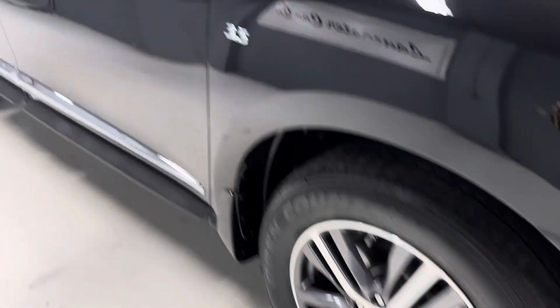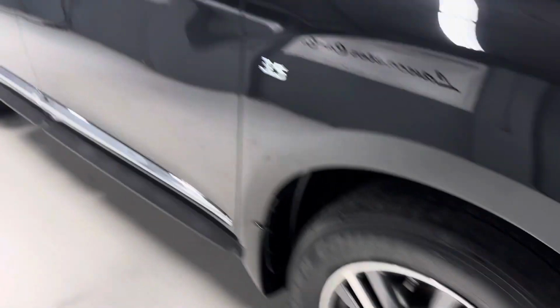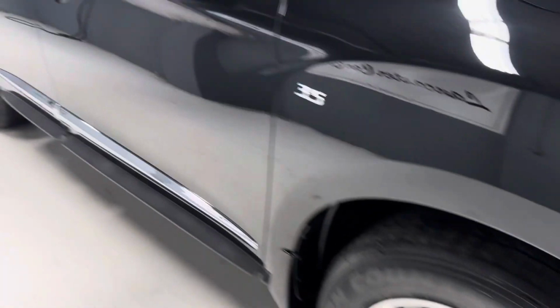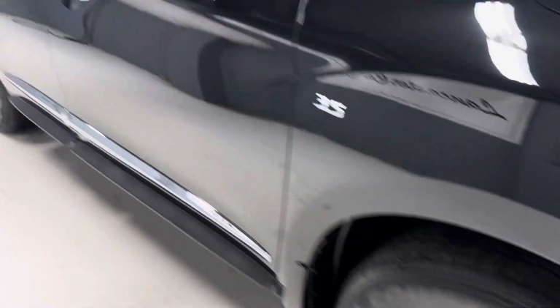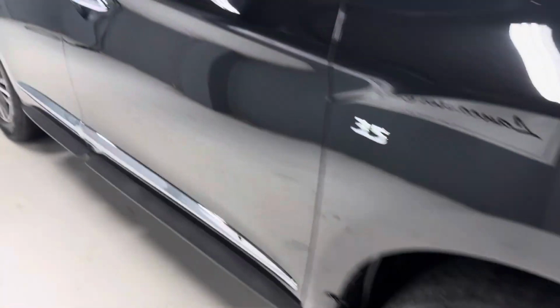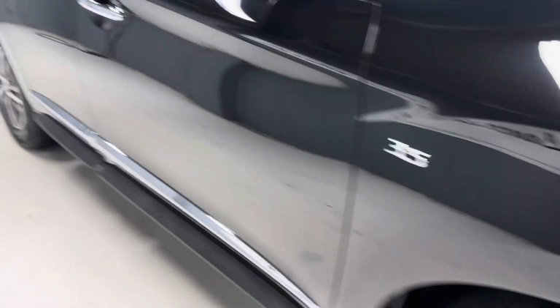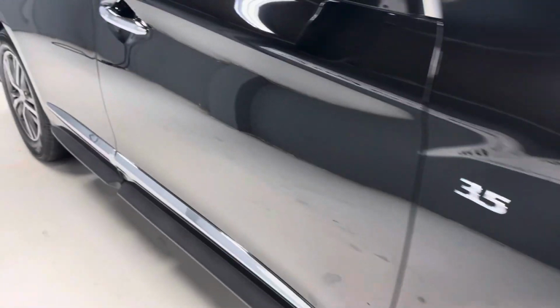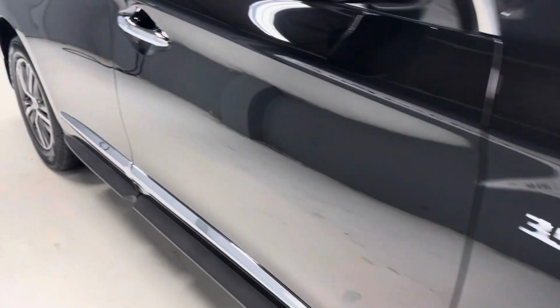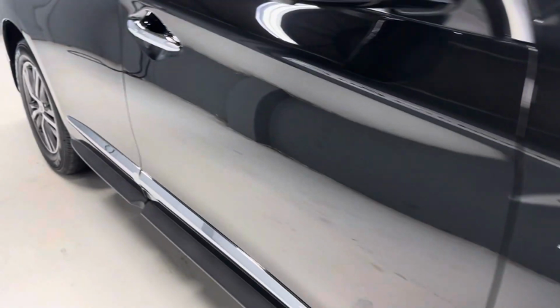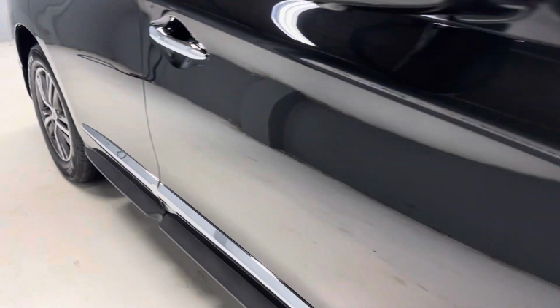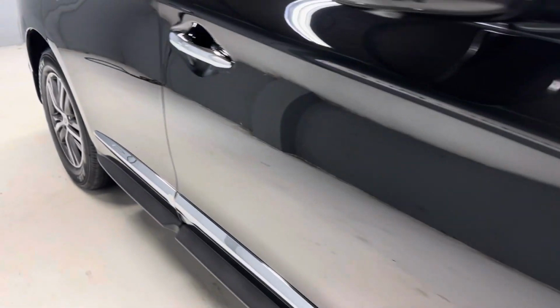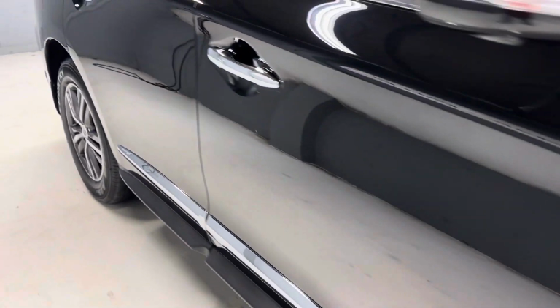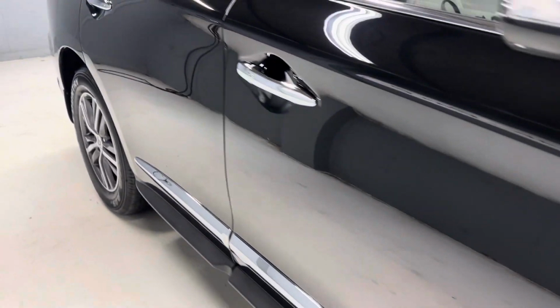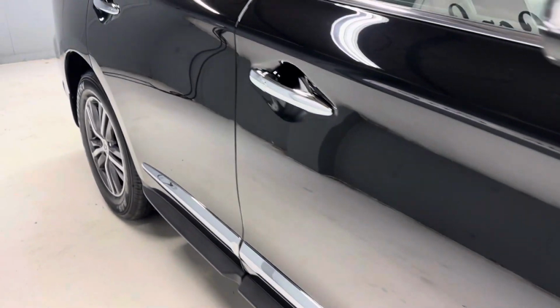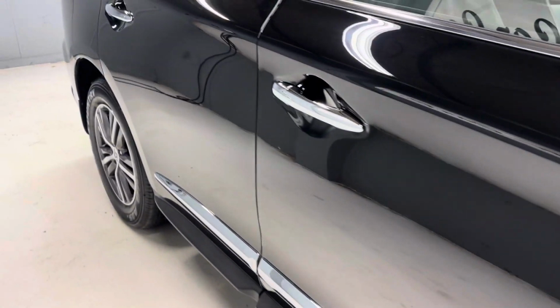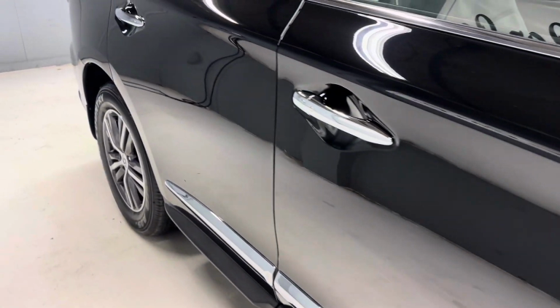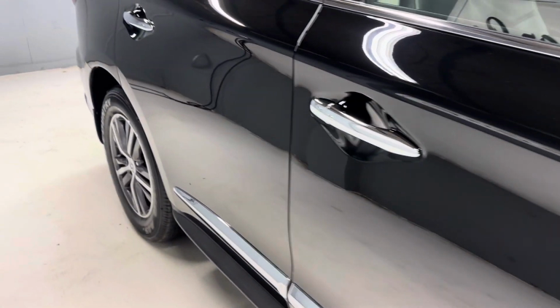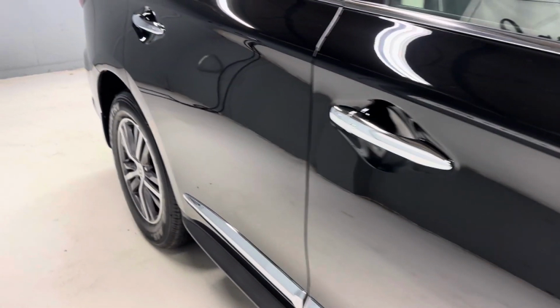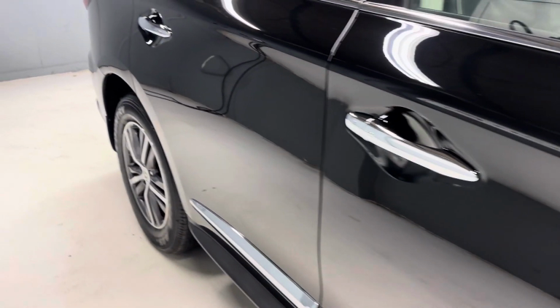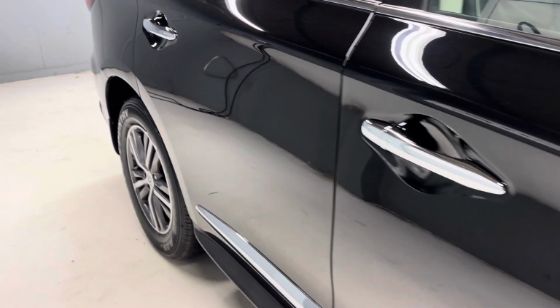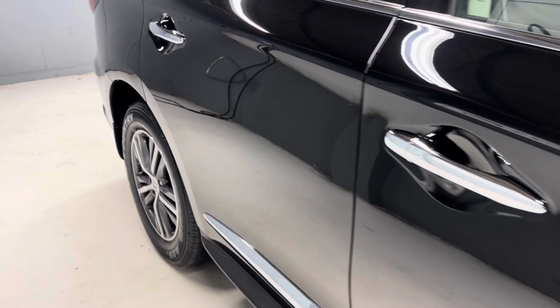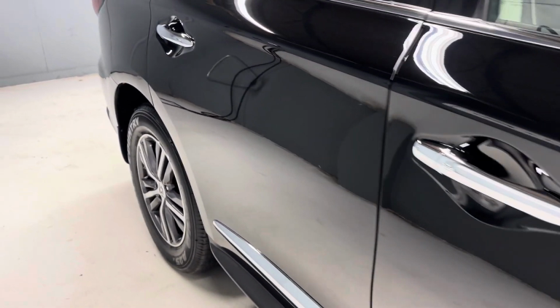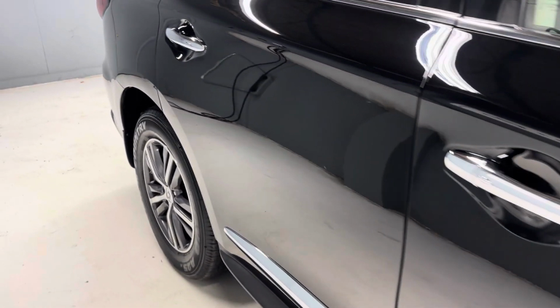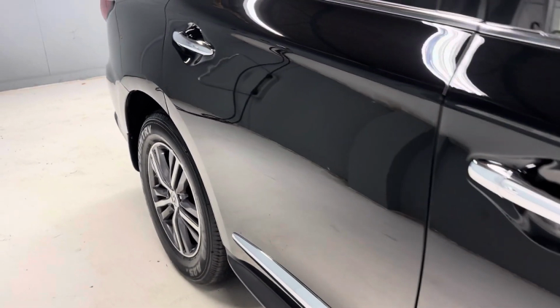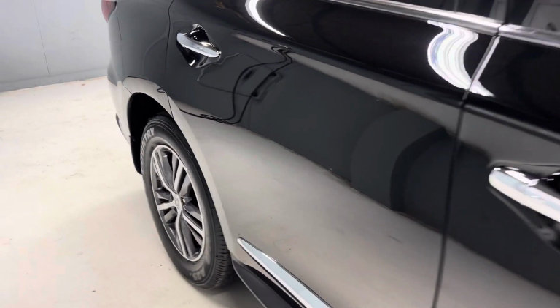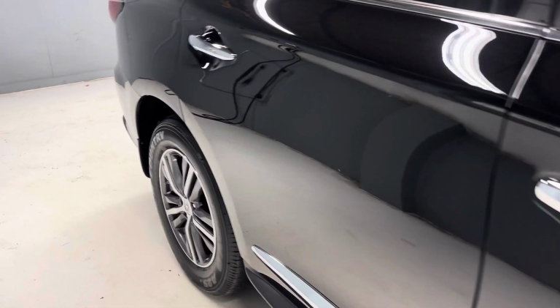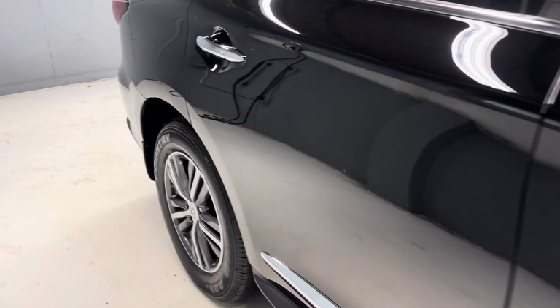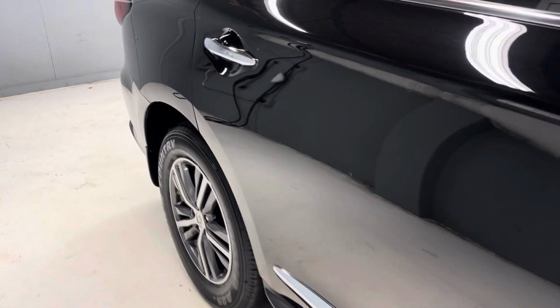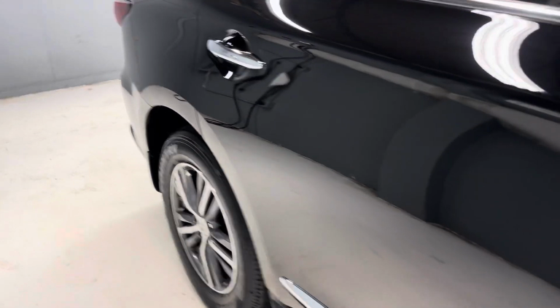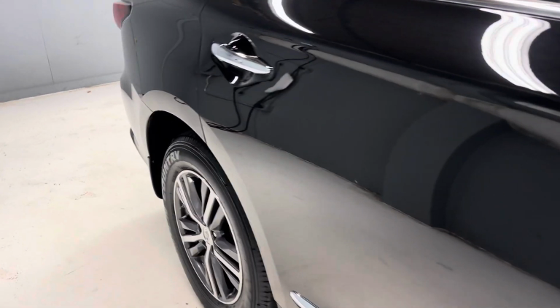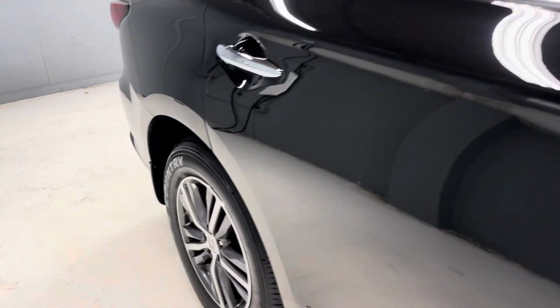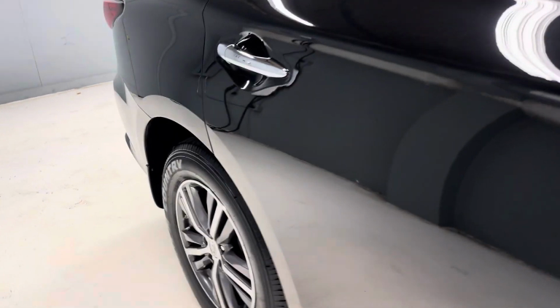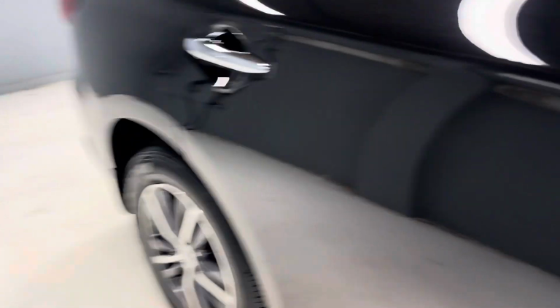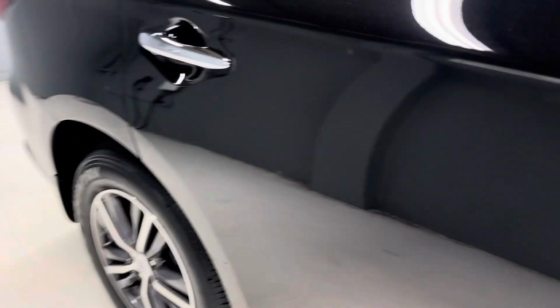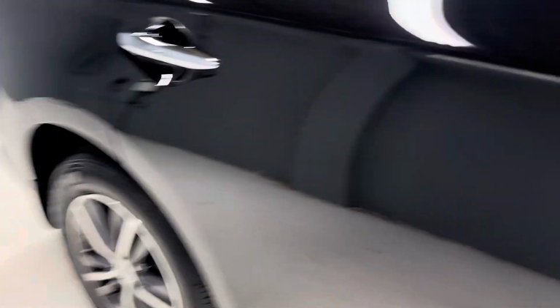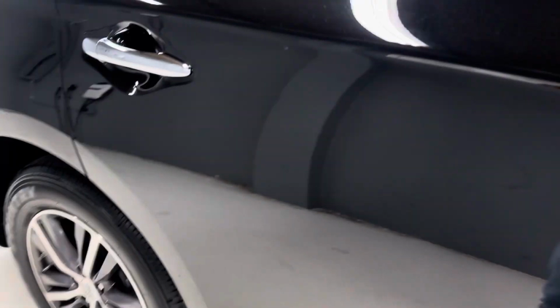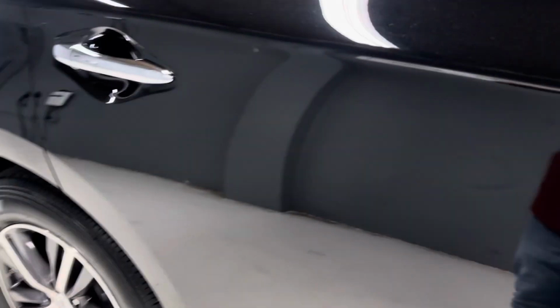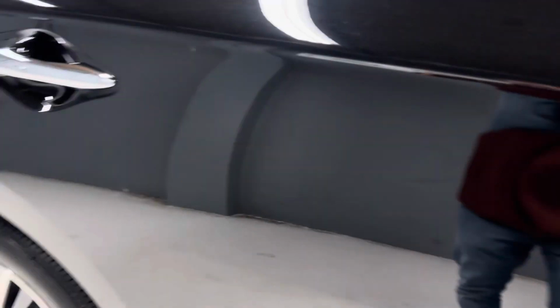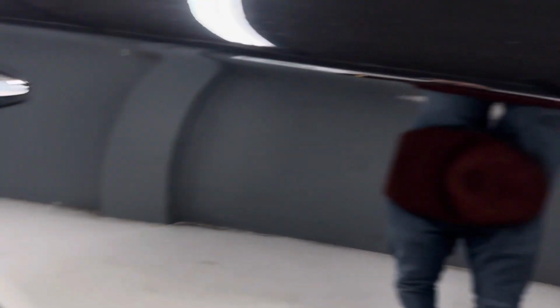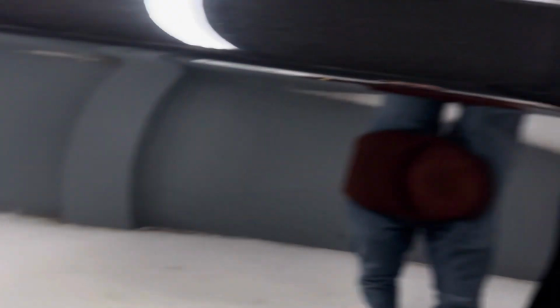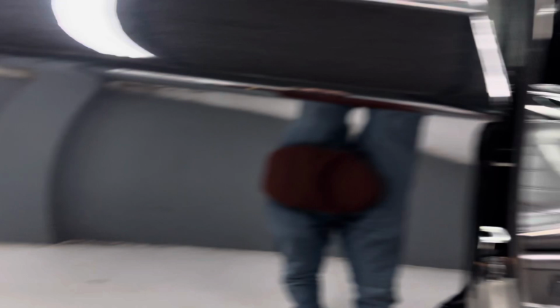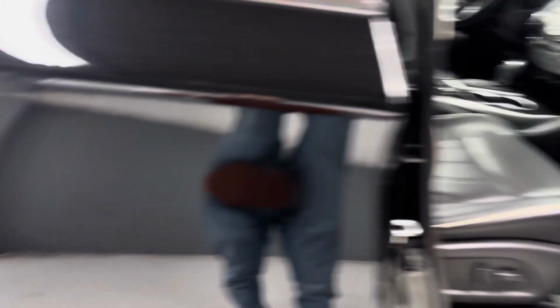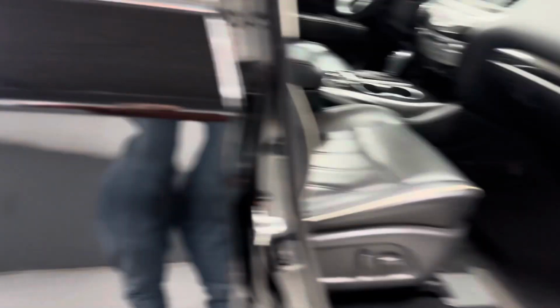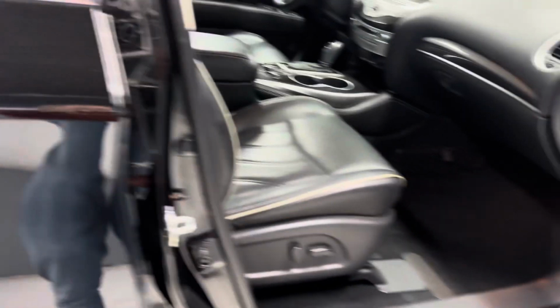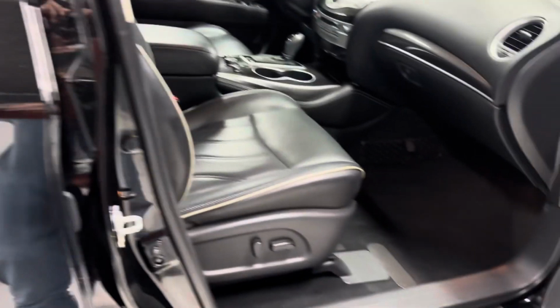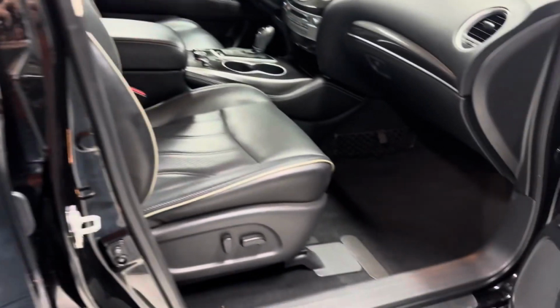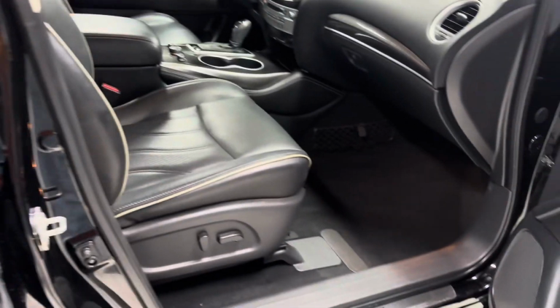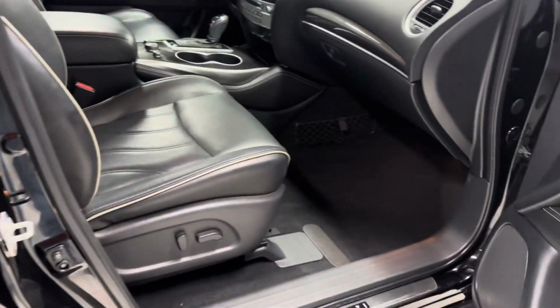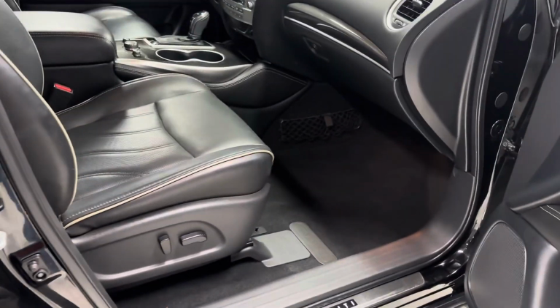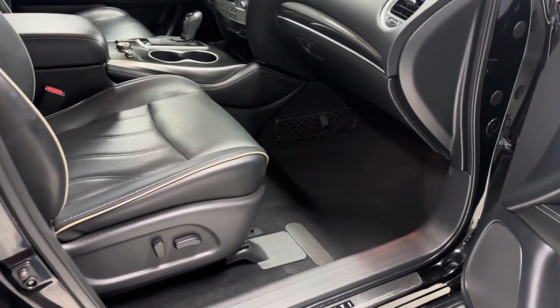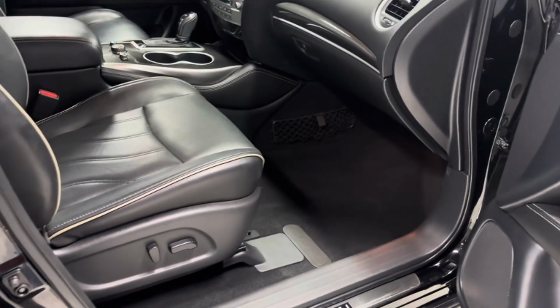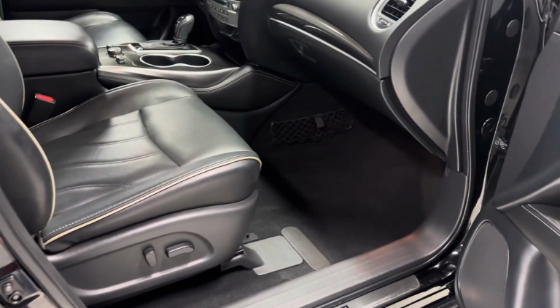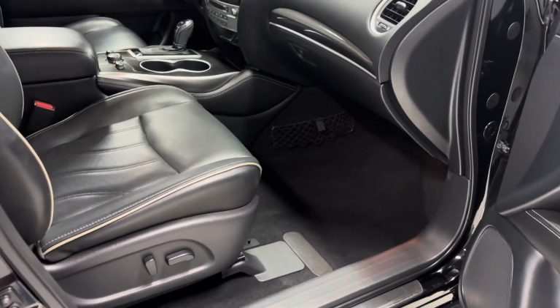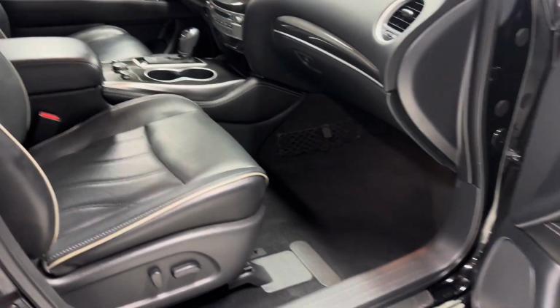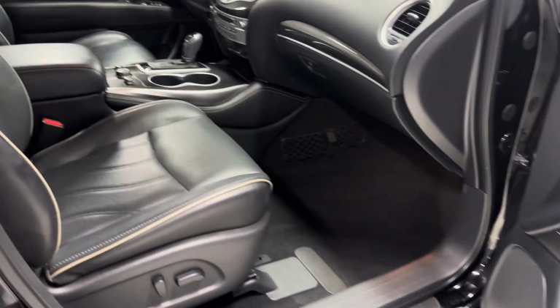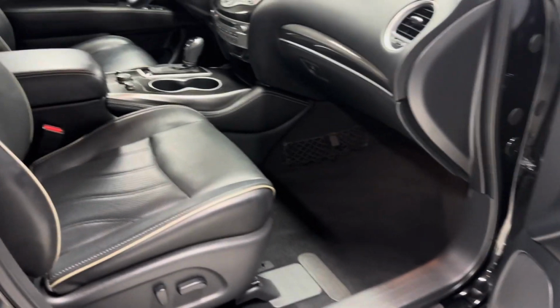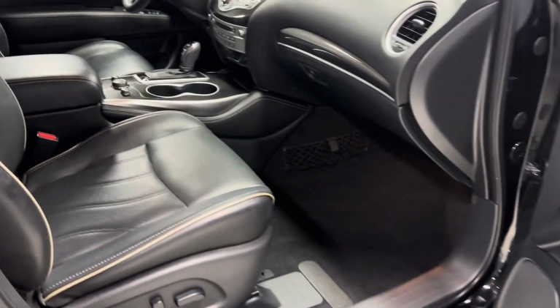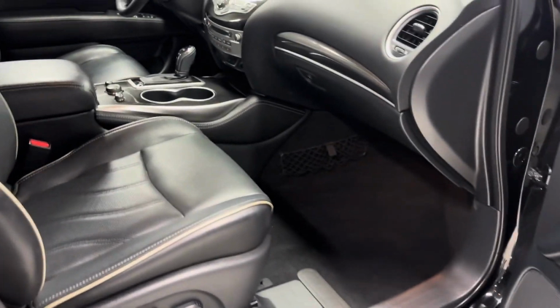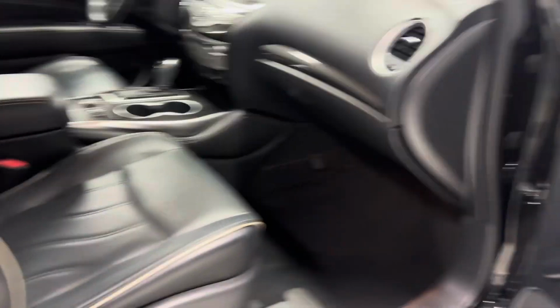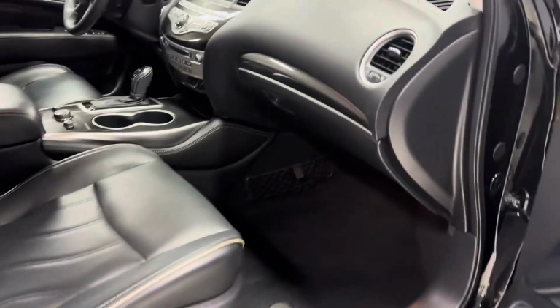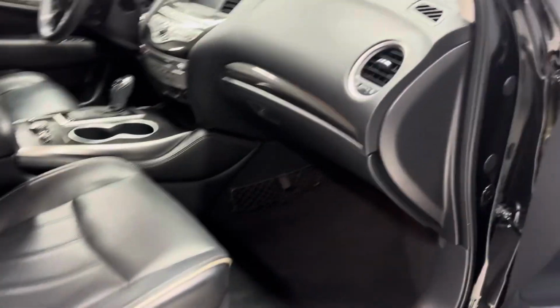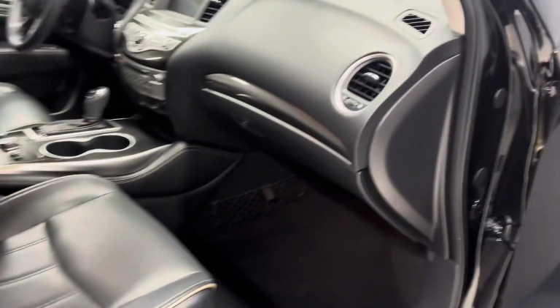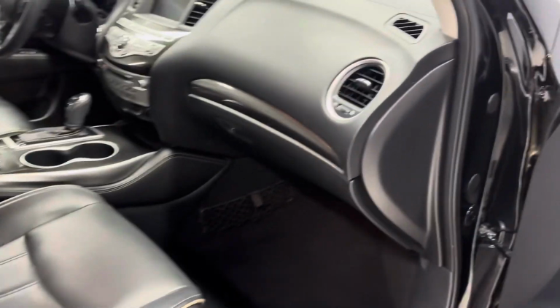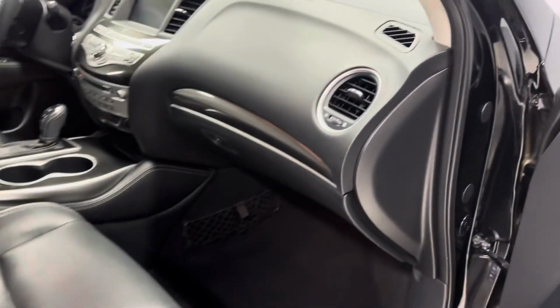There are four nice Toyo tires, a nice shine to the paint, navigation, and a backup camera.